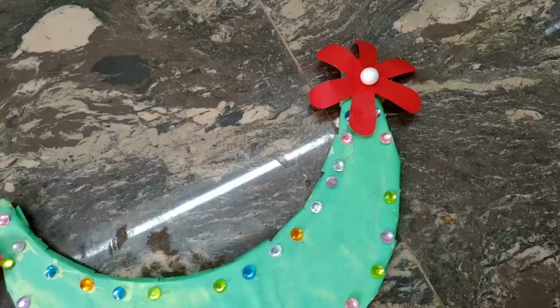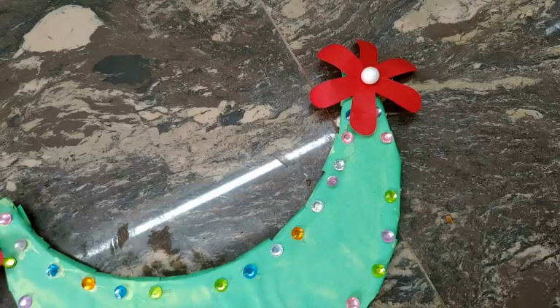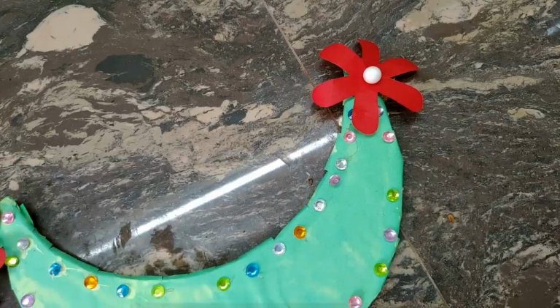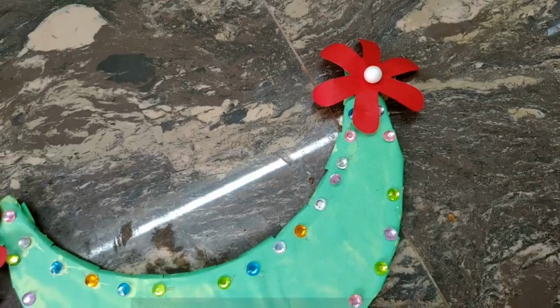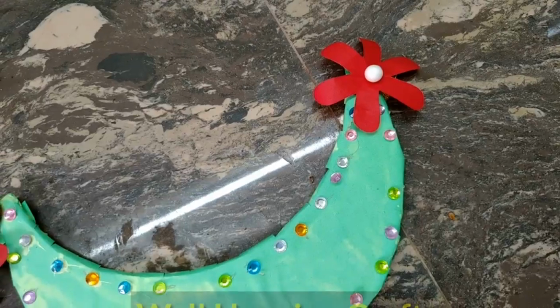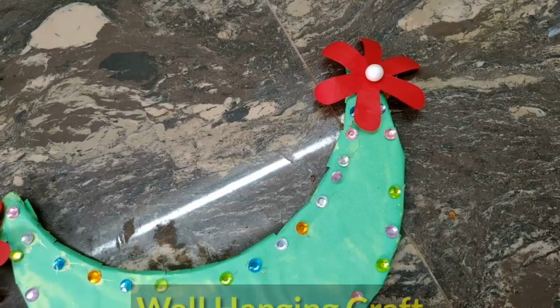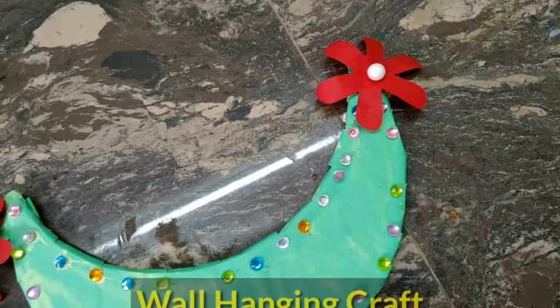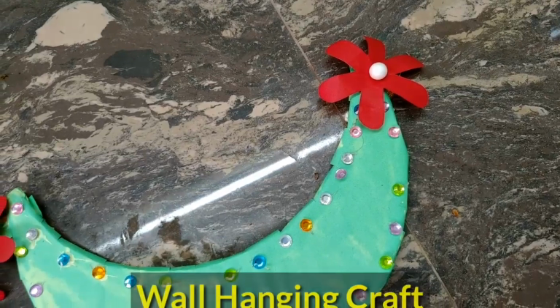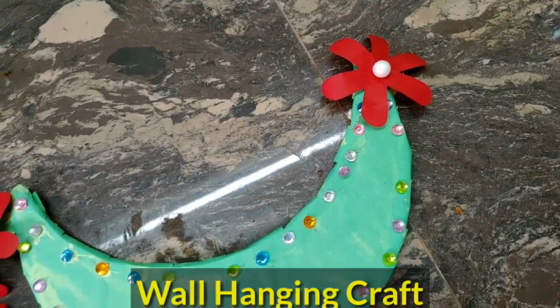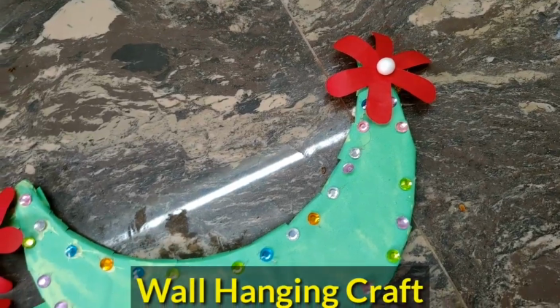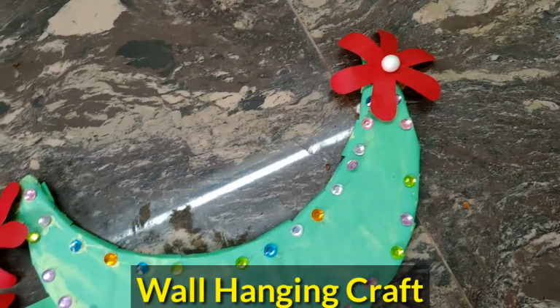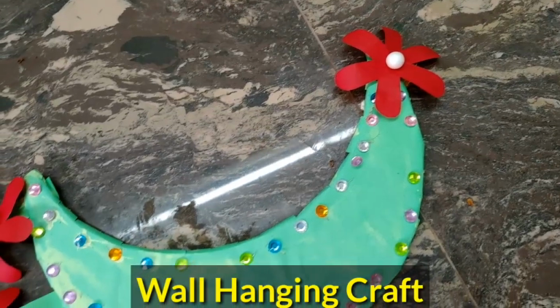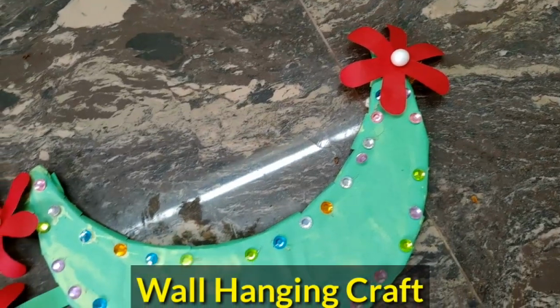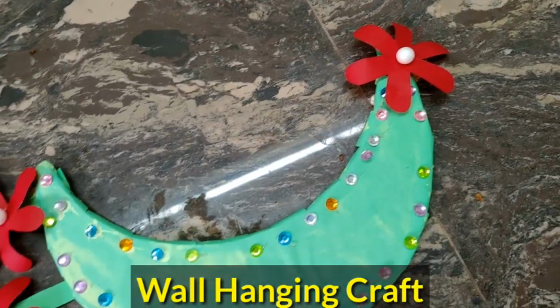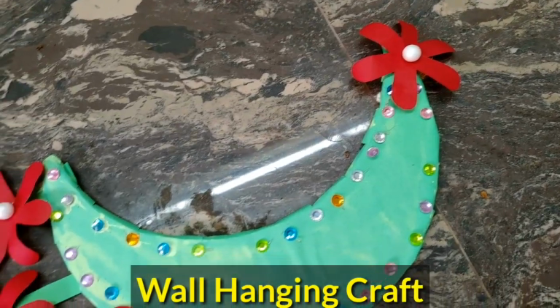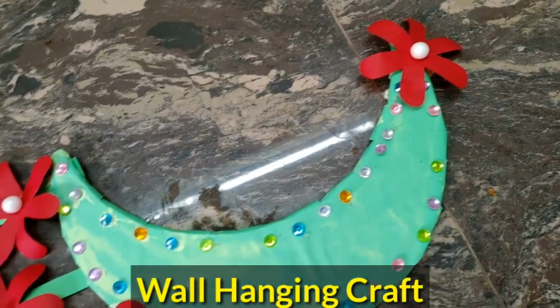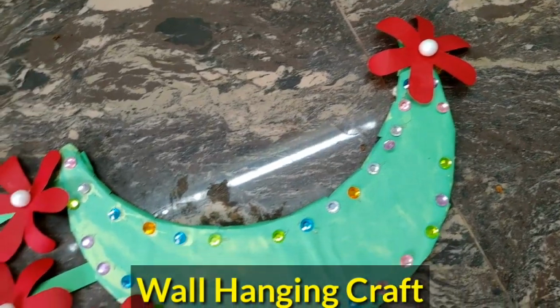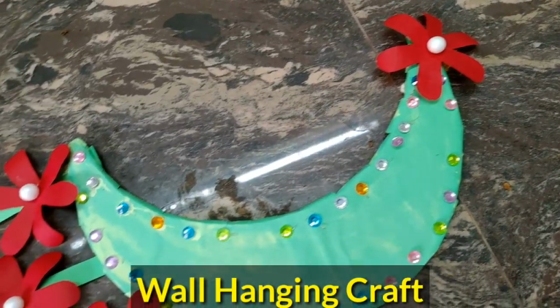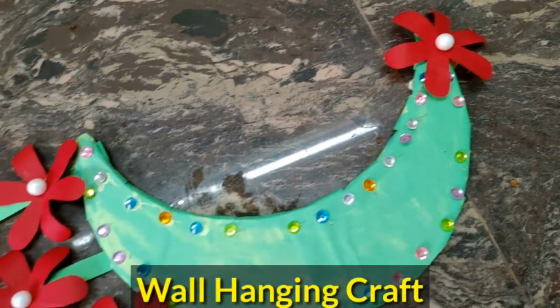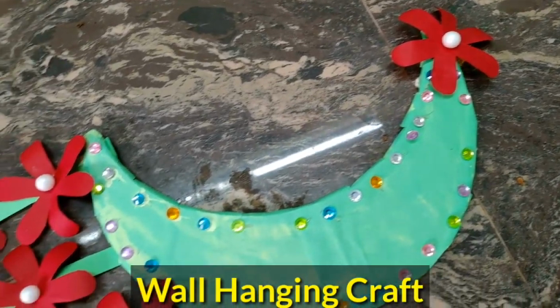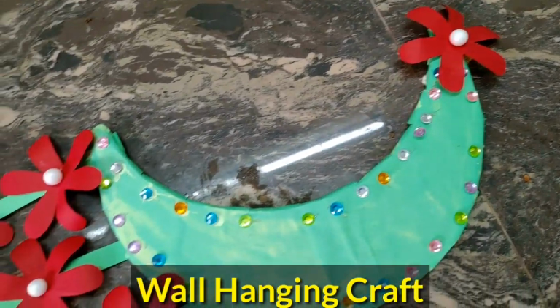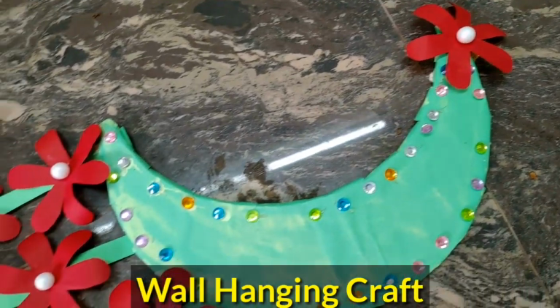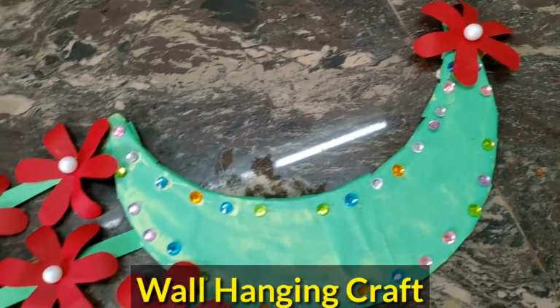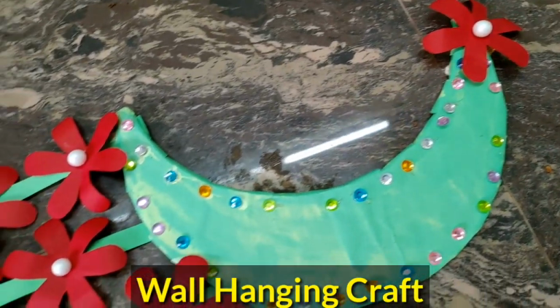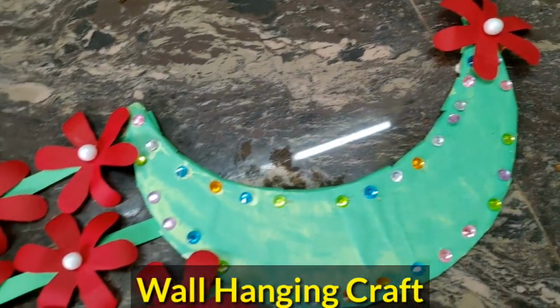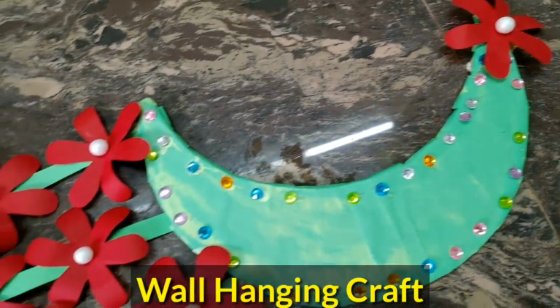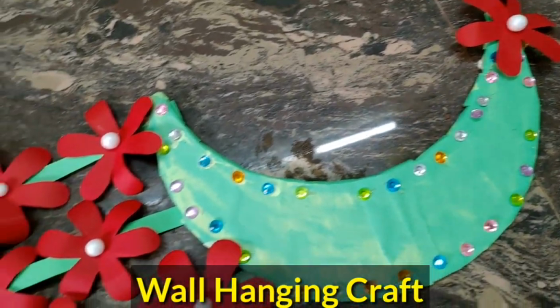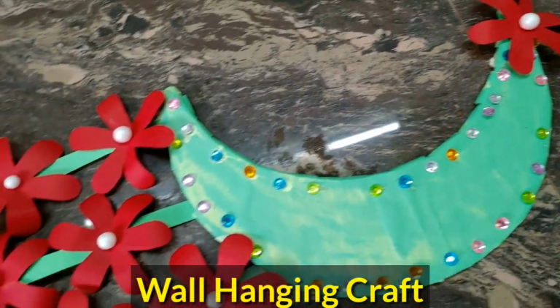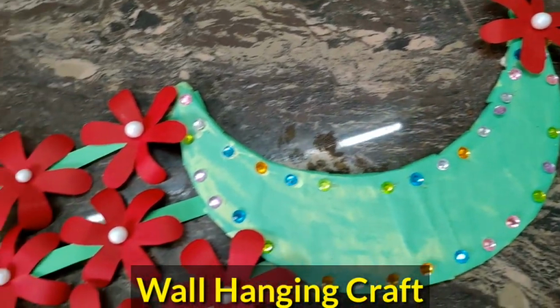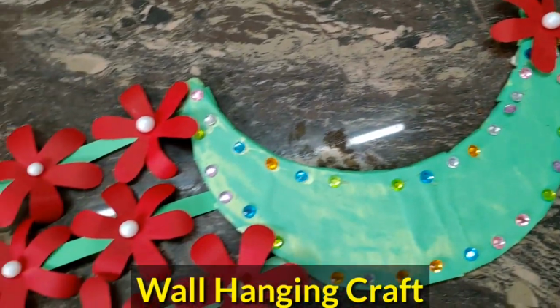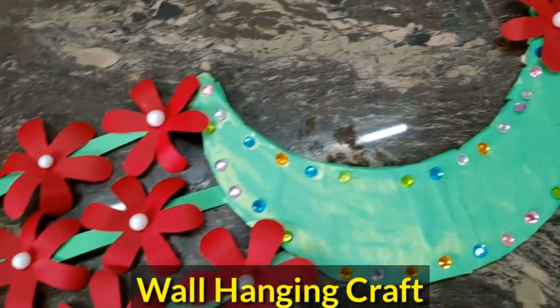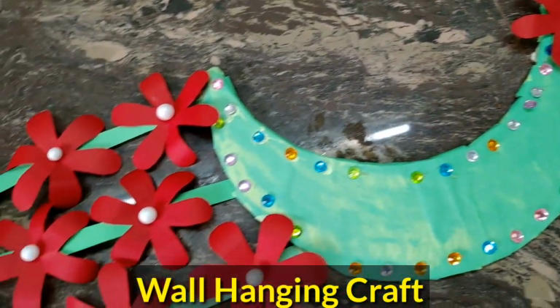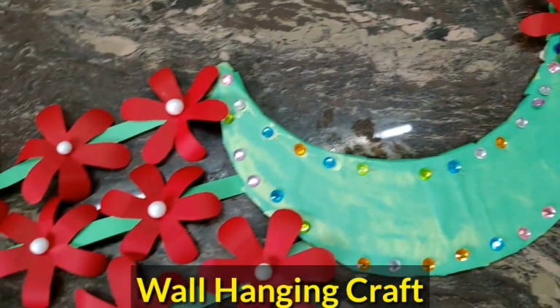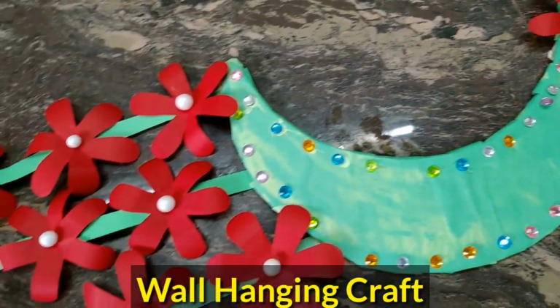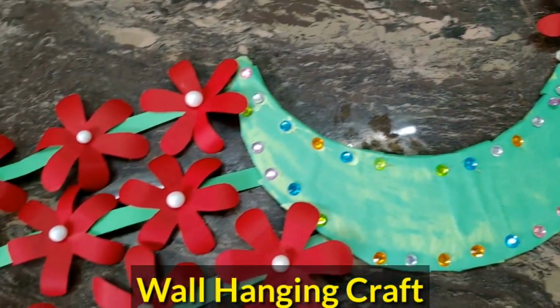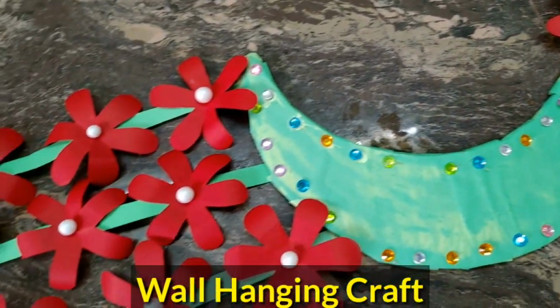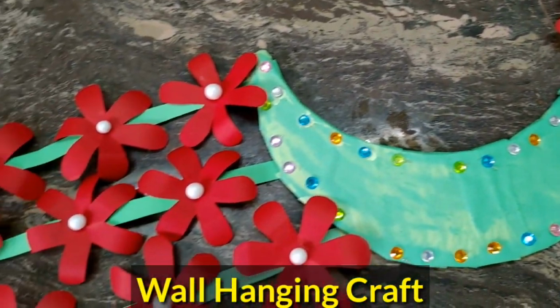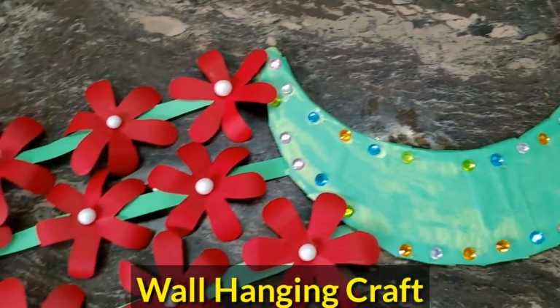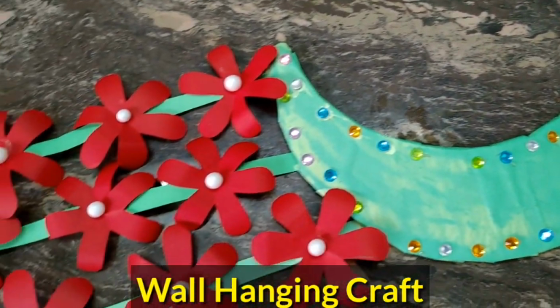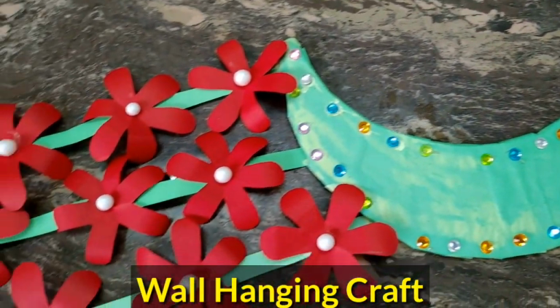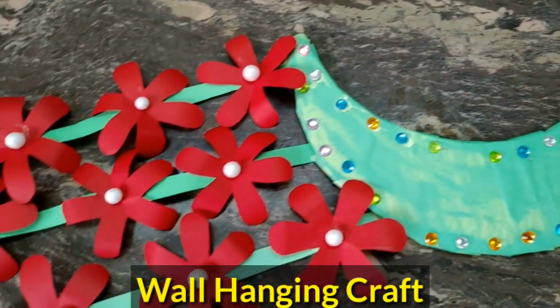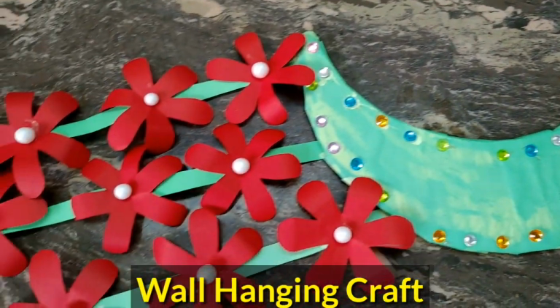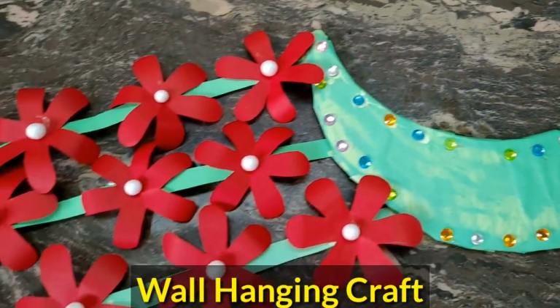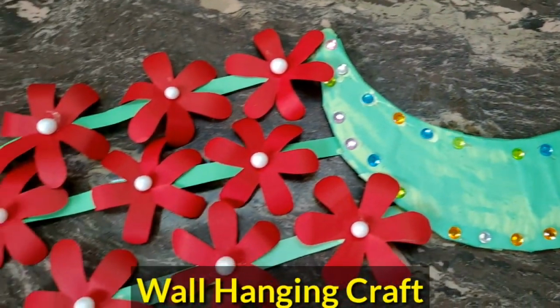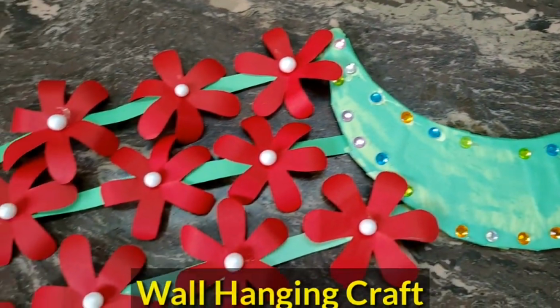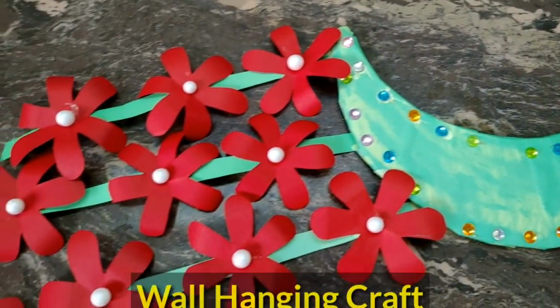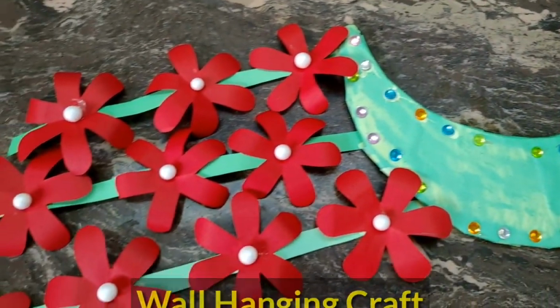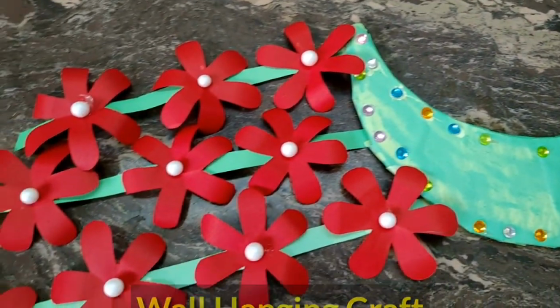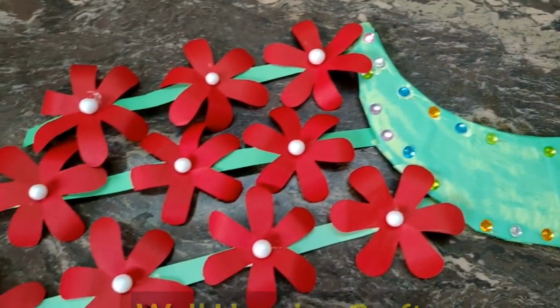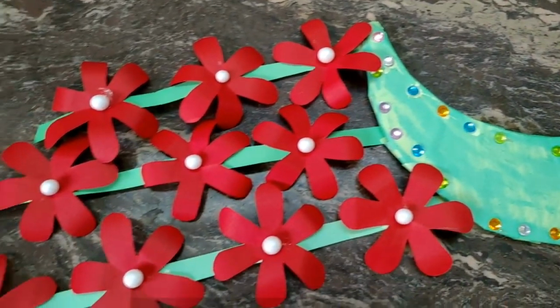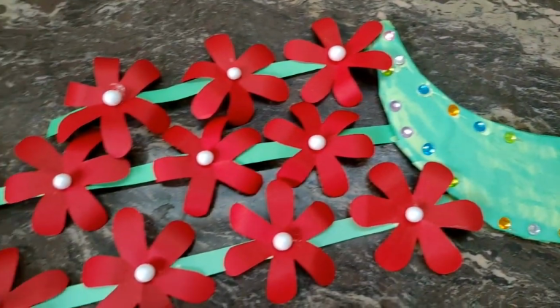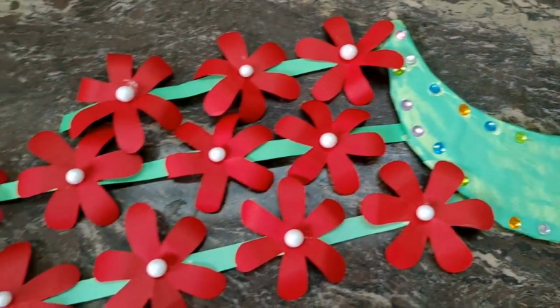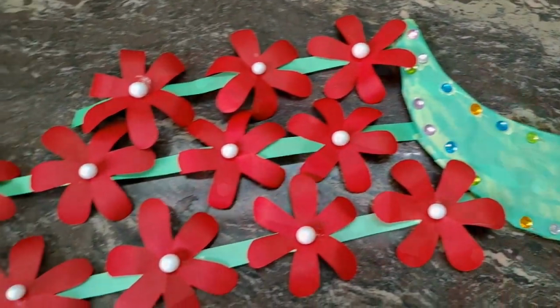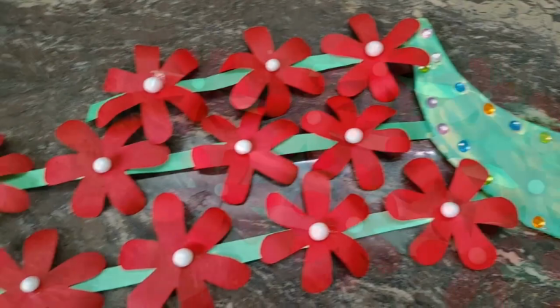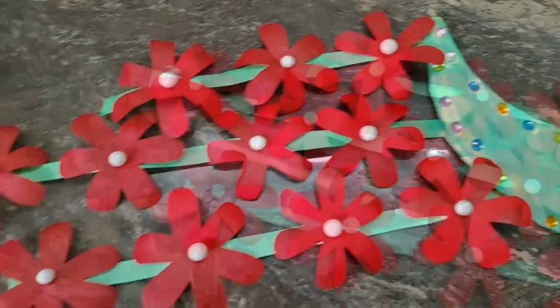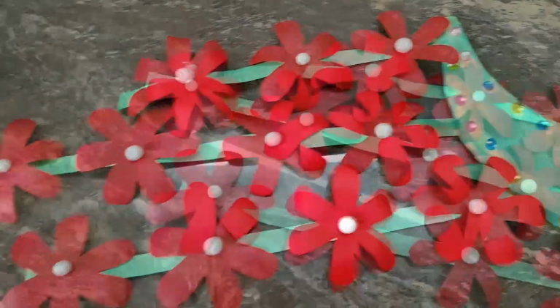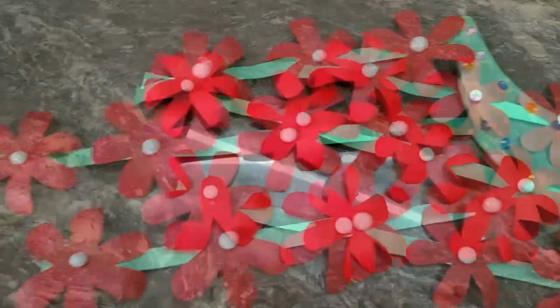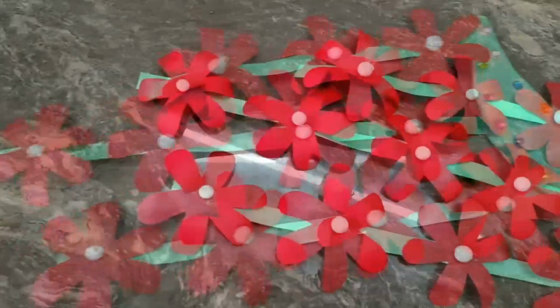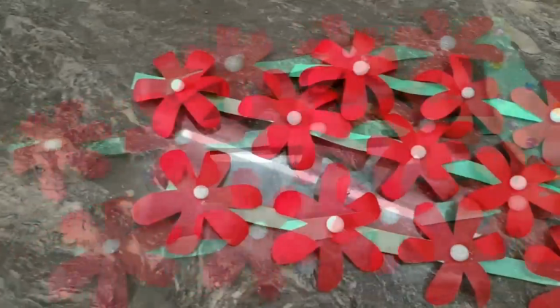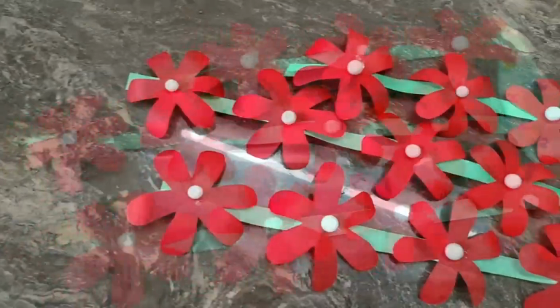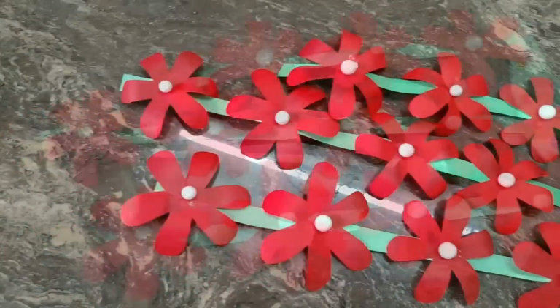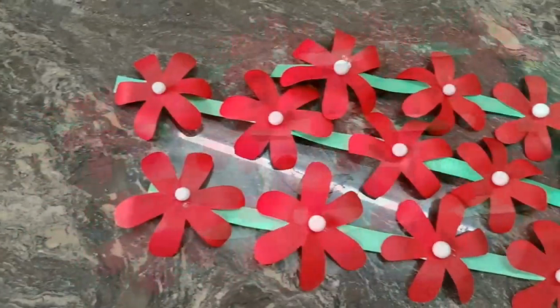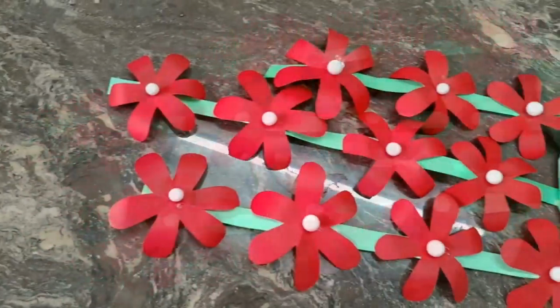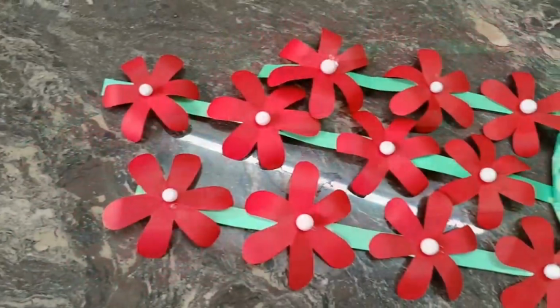Hi friends! Hello everyone! I am a simple craftsman.